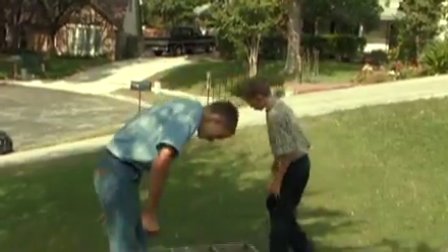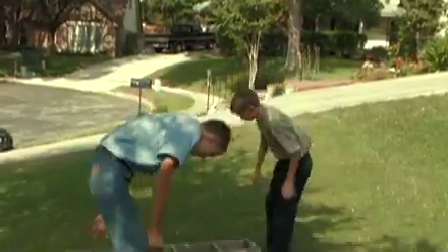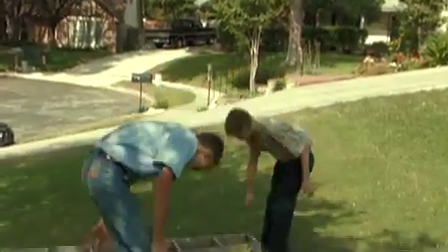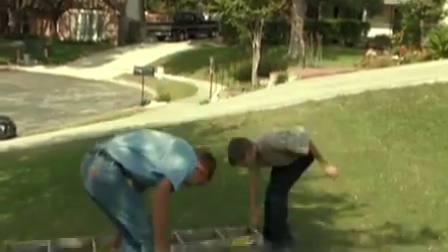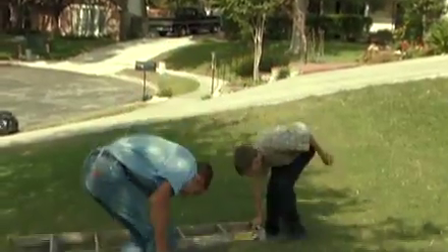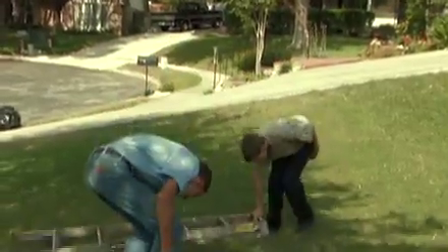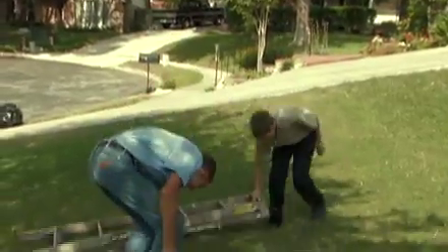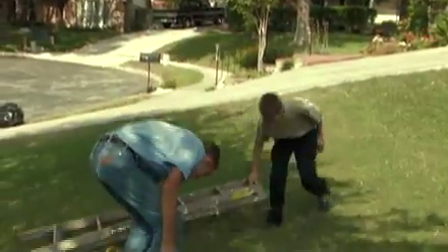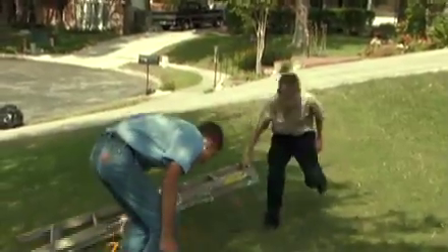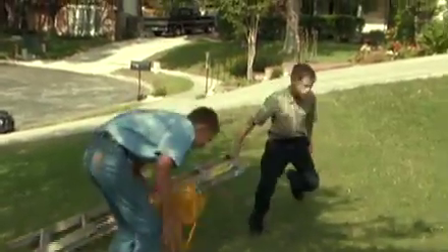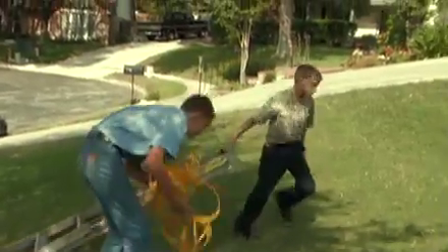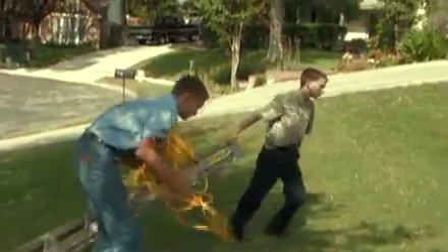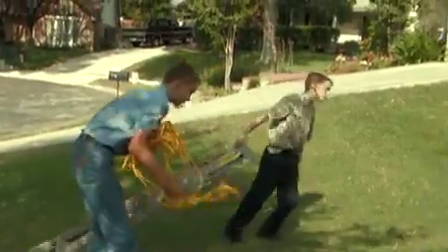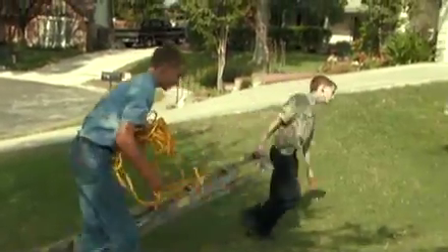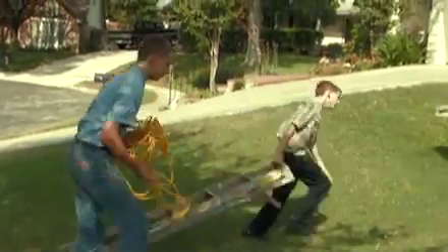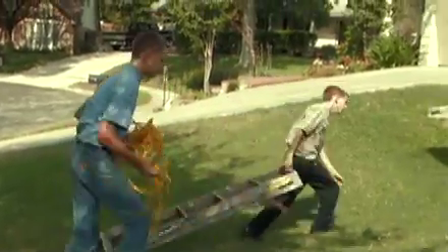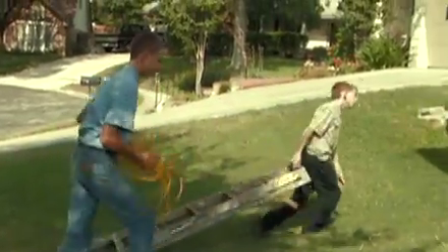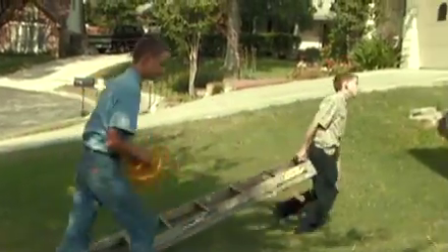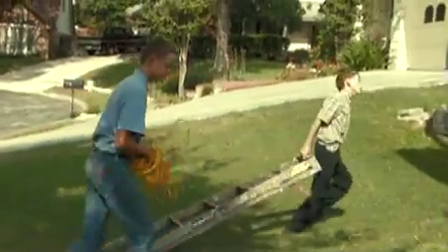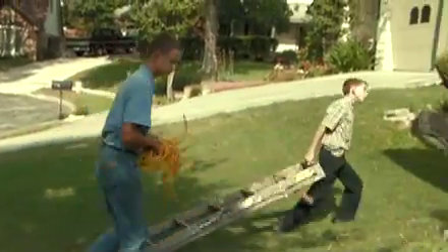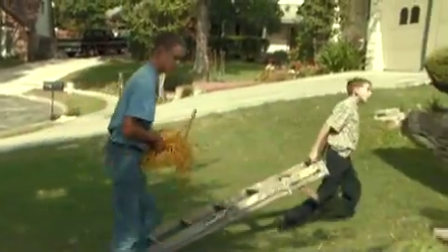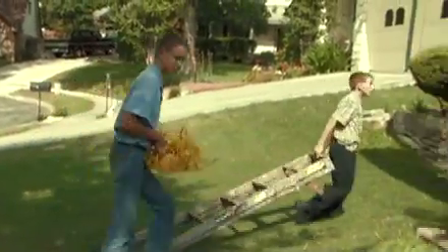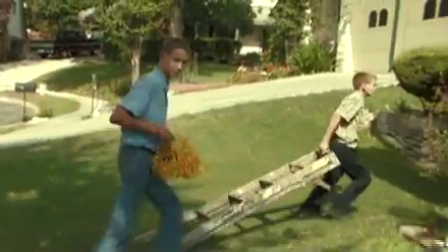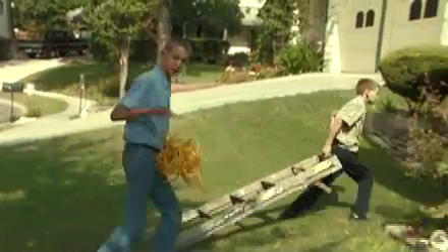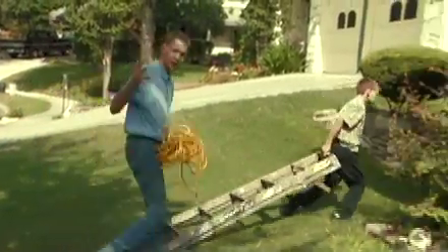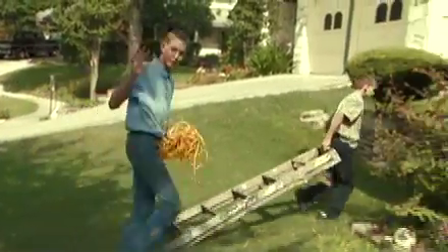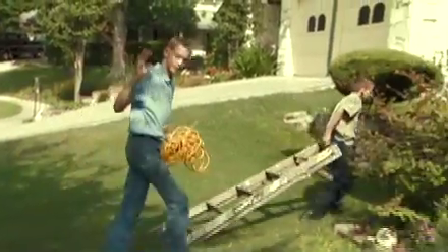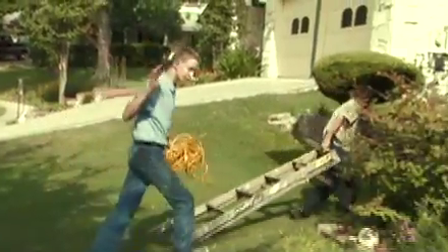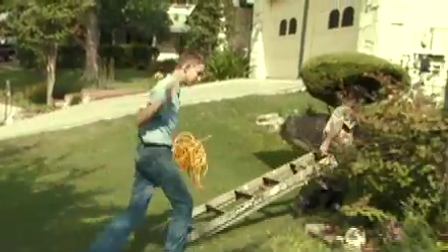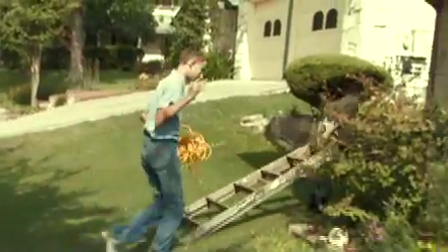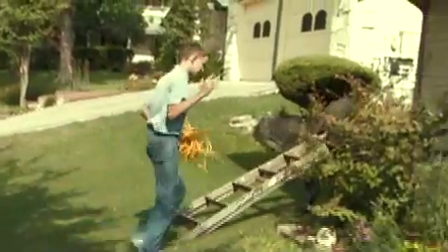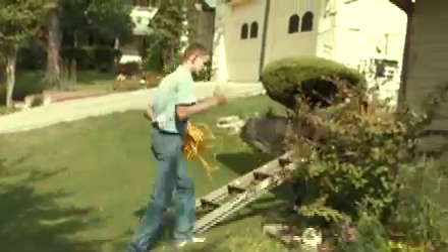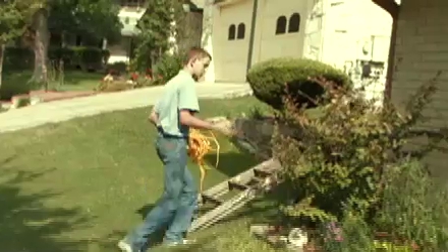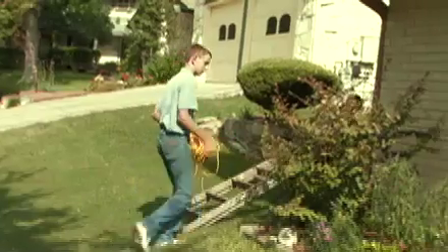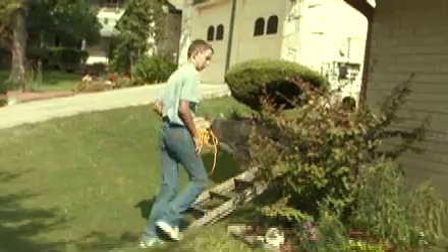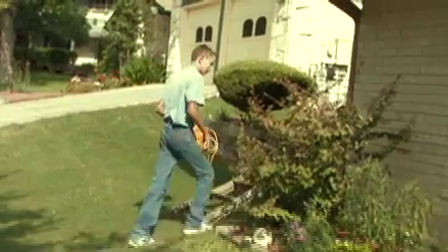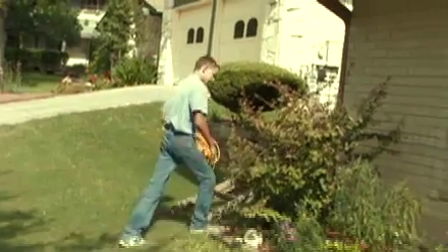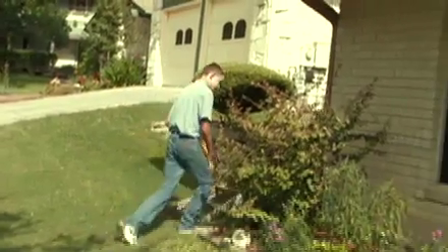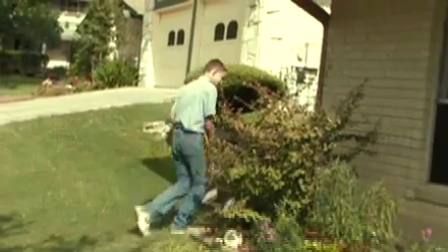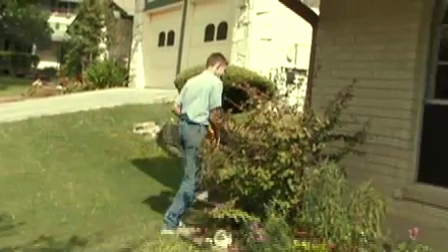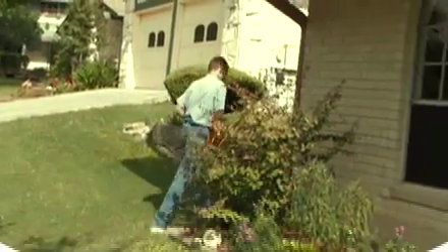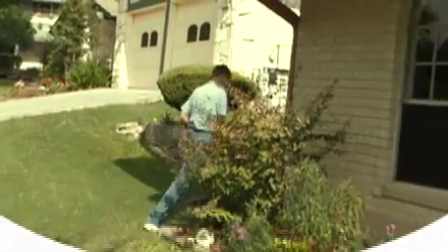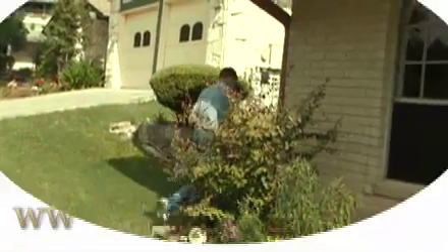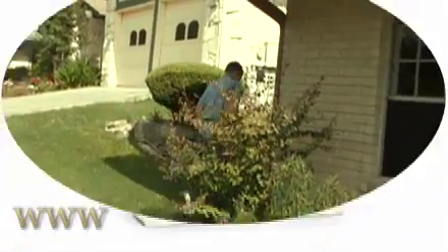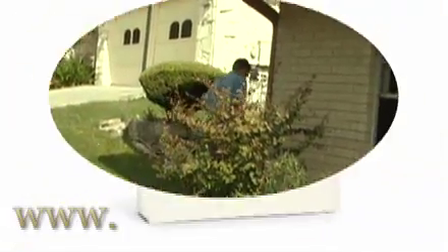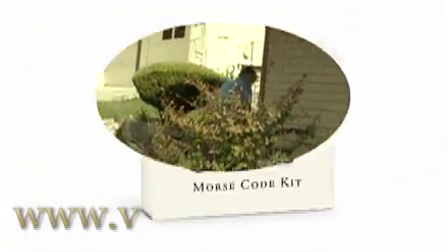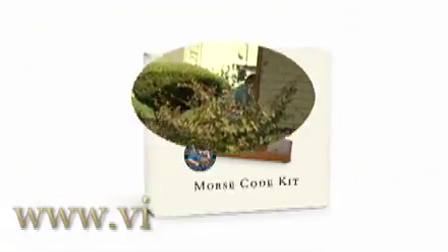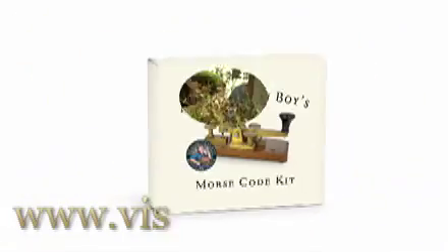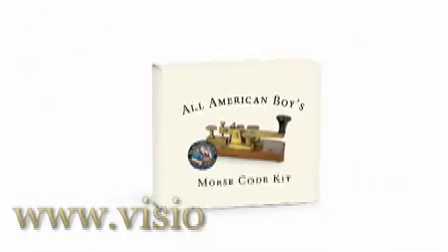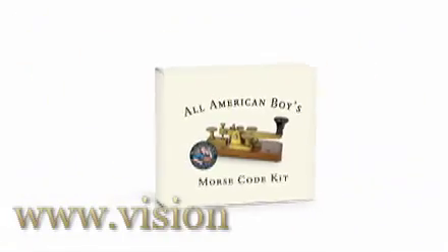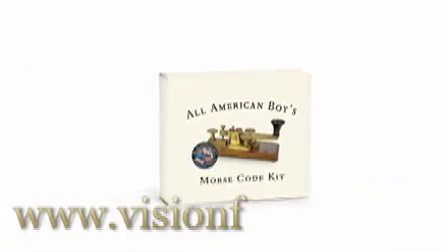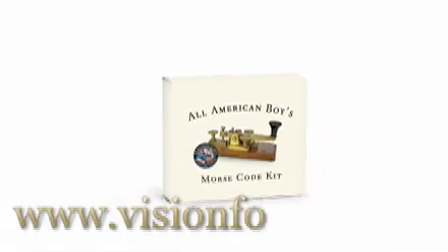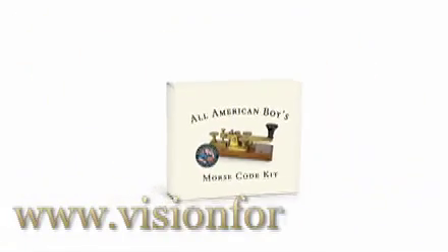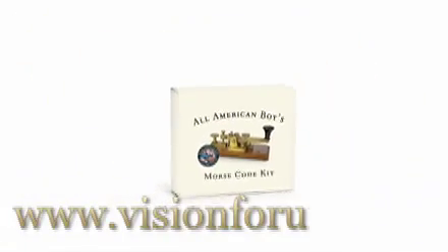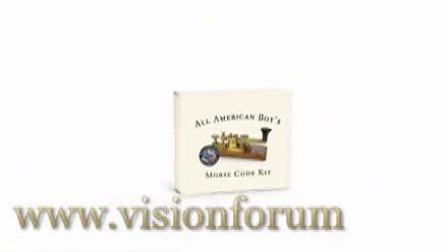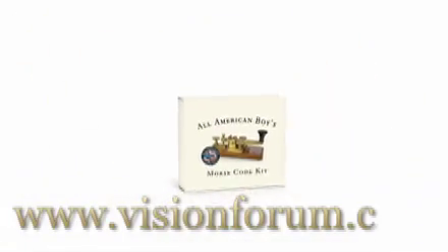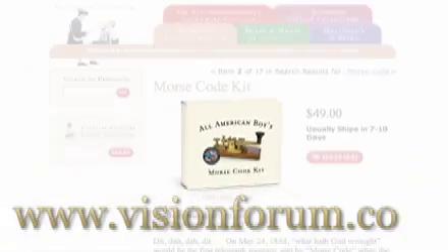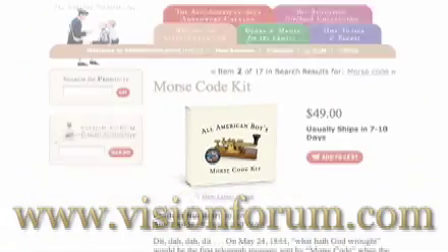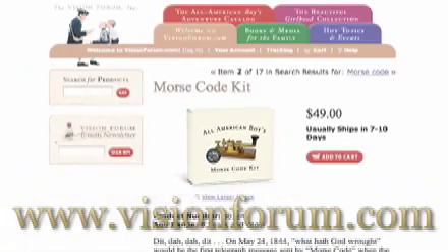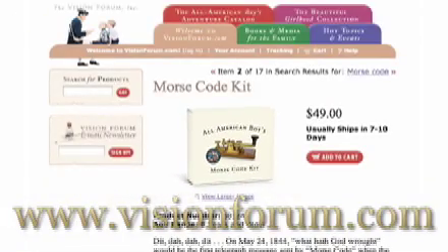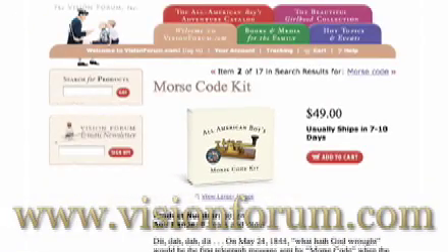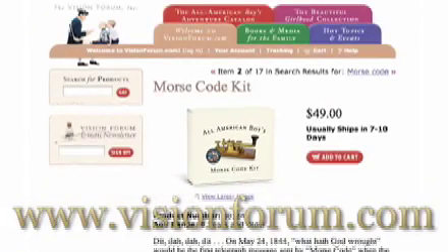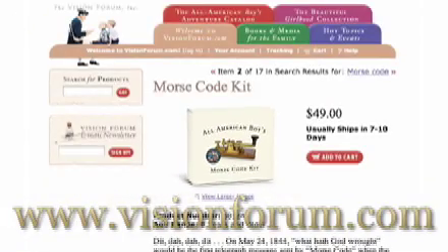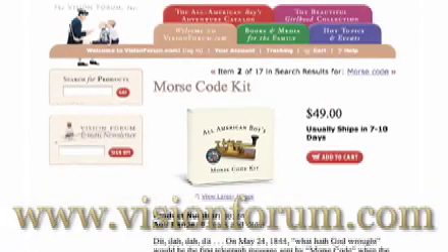Like these creative, well-intentioned lads, you too can put your Morse code kit to good use by serving women and children in need. Available now at visionform.com.